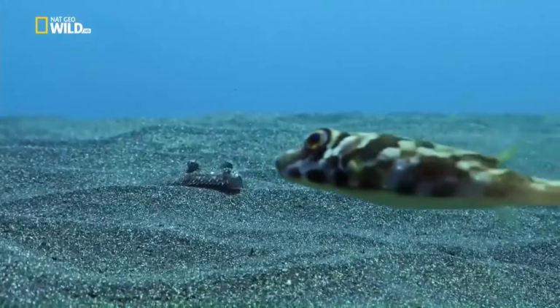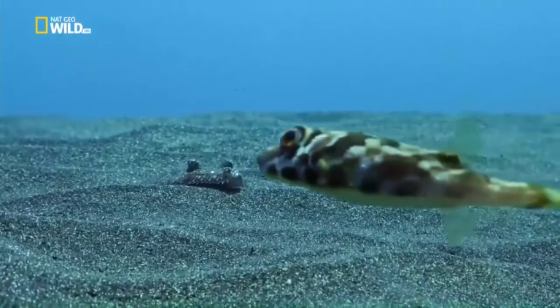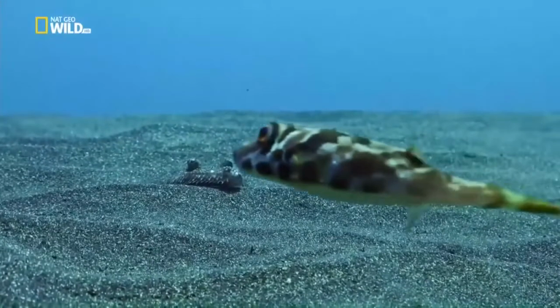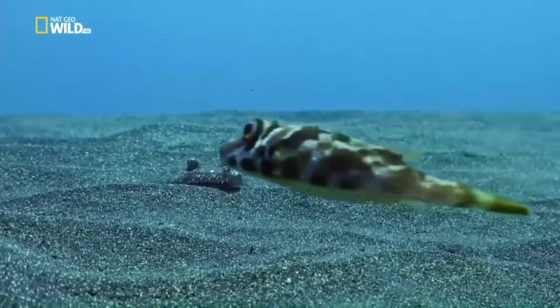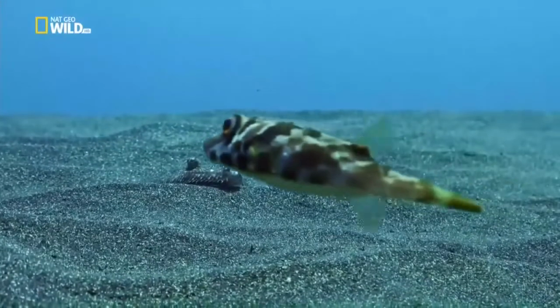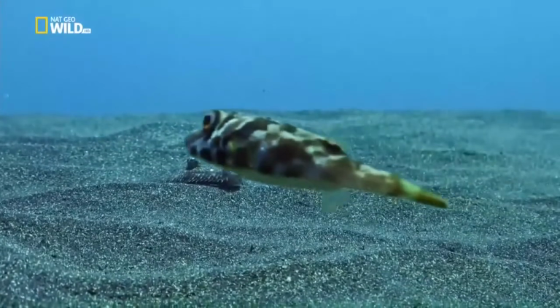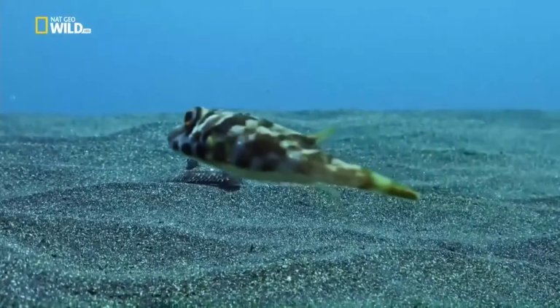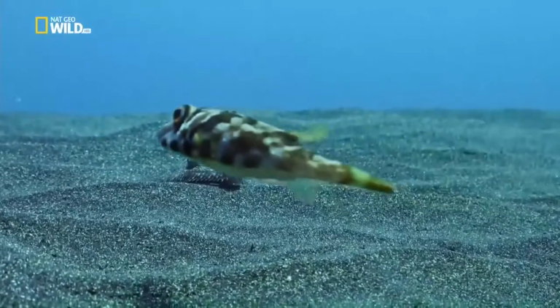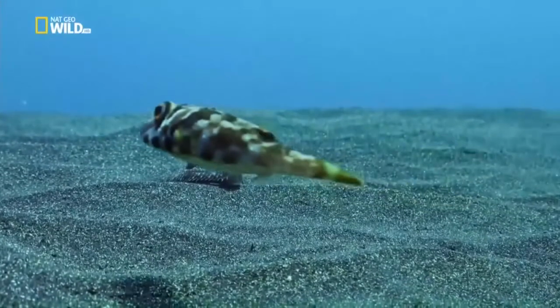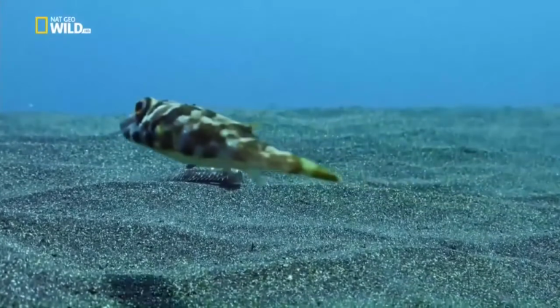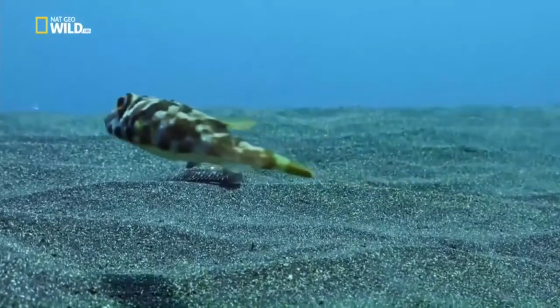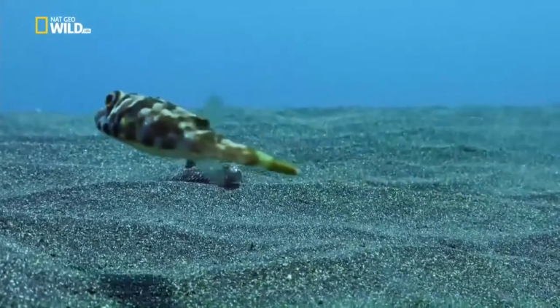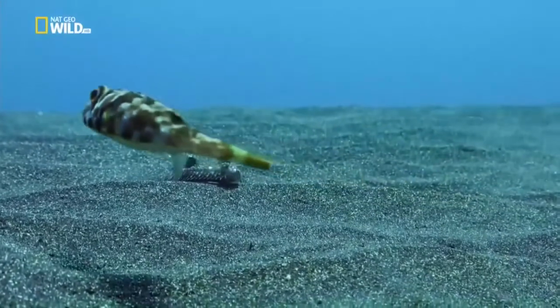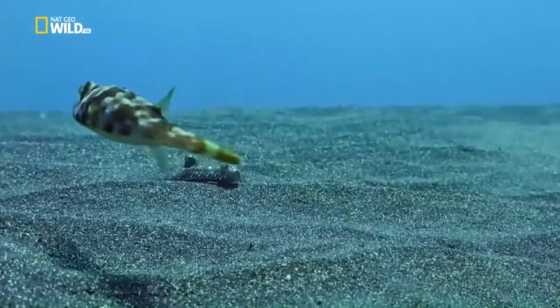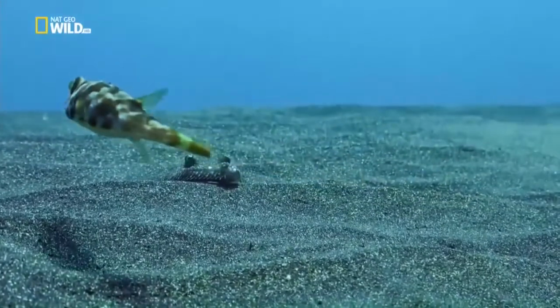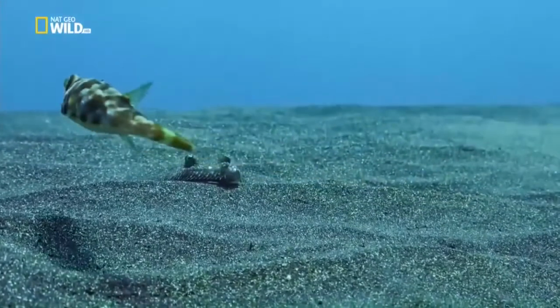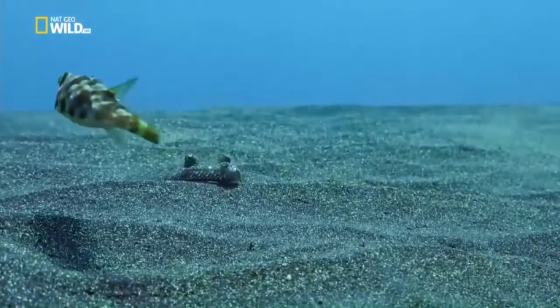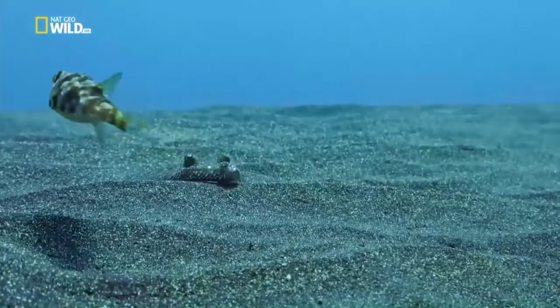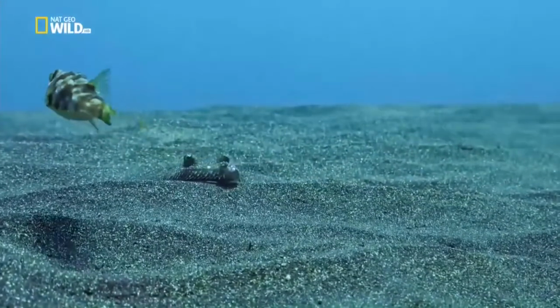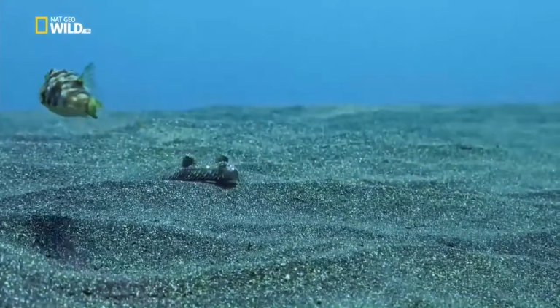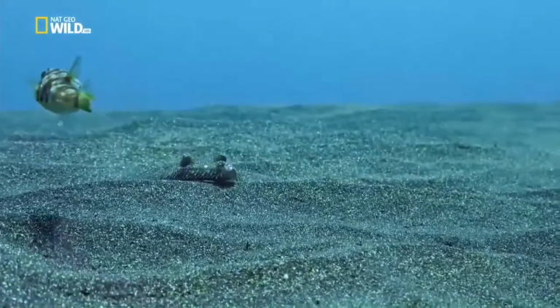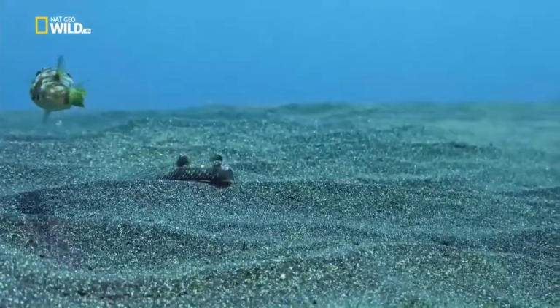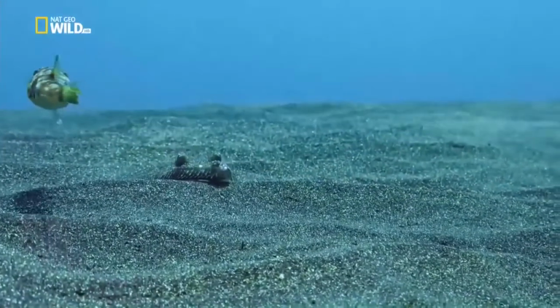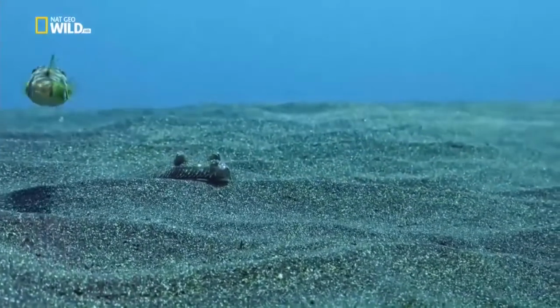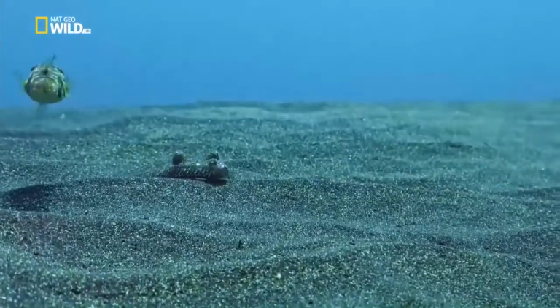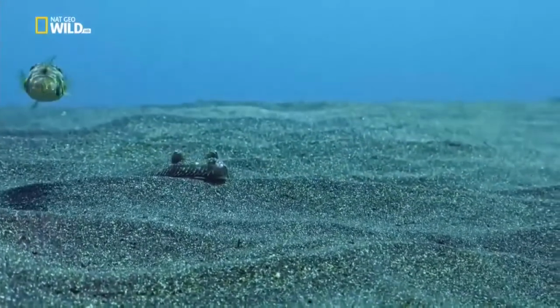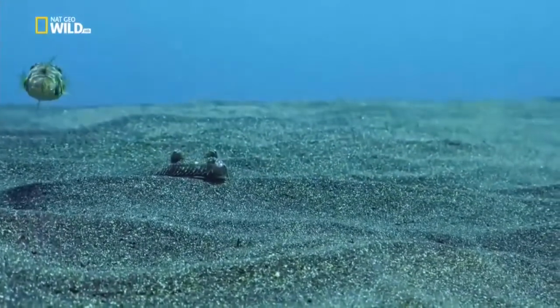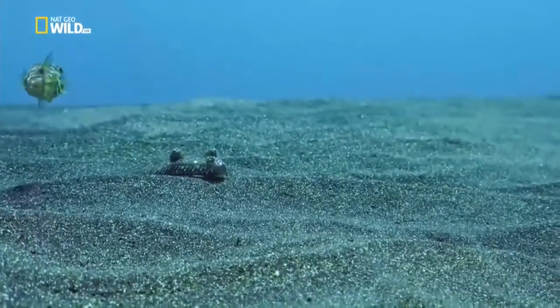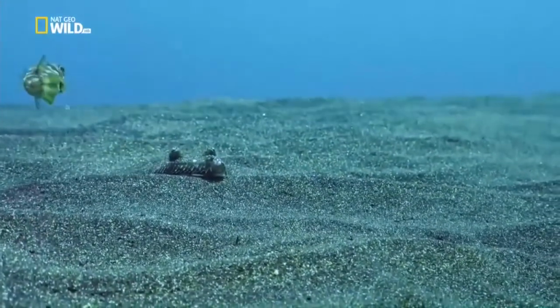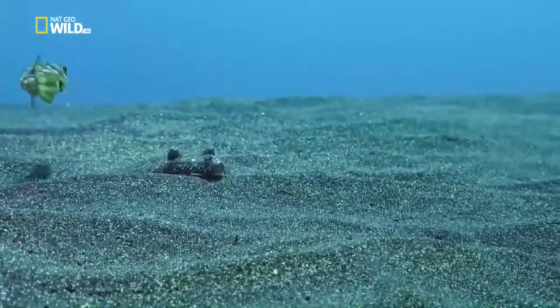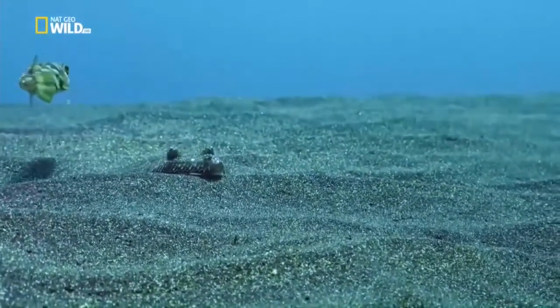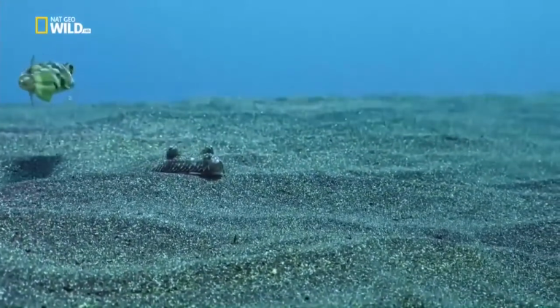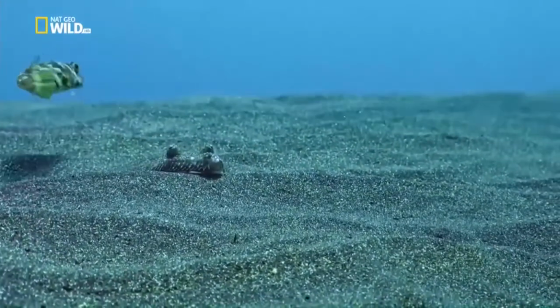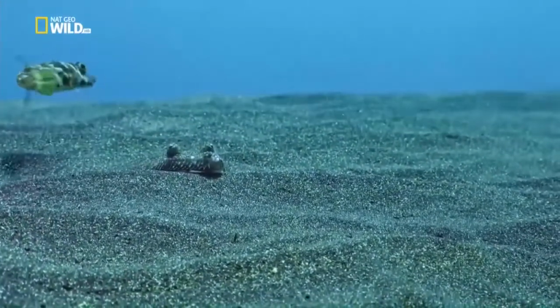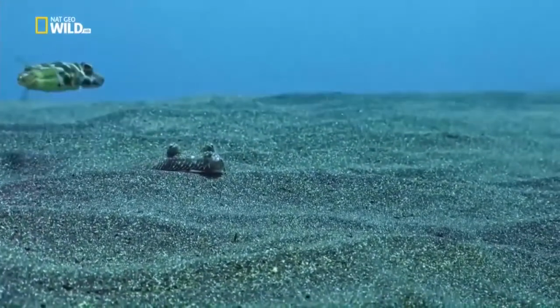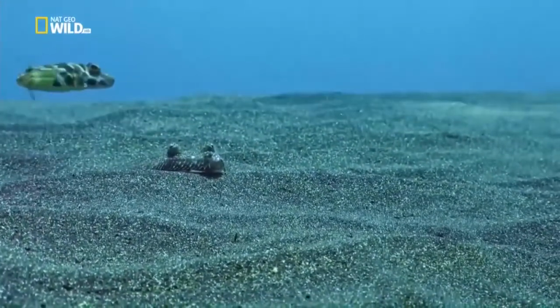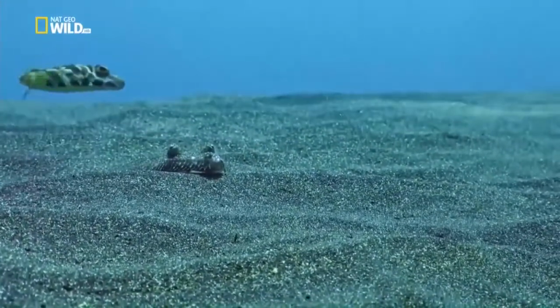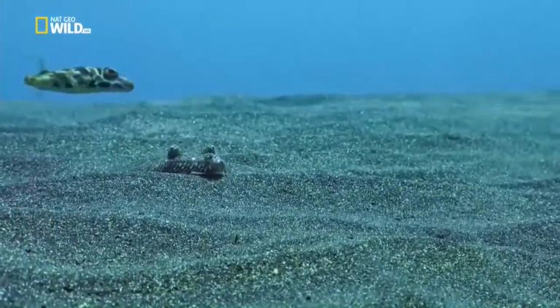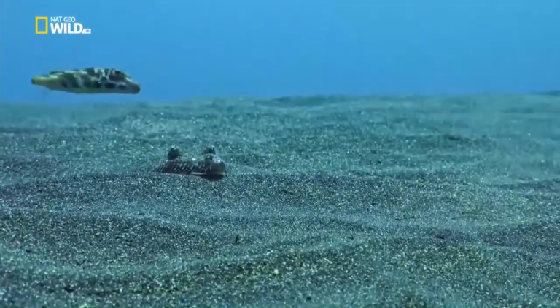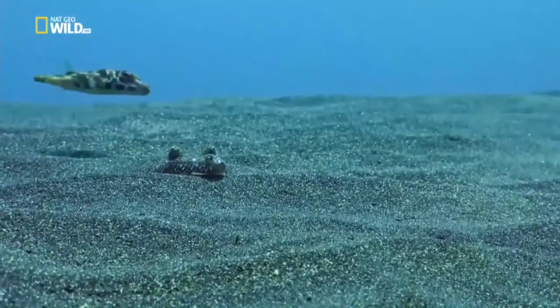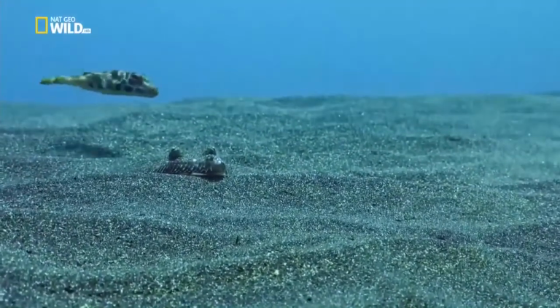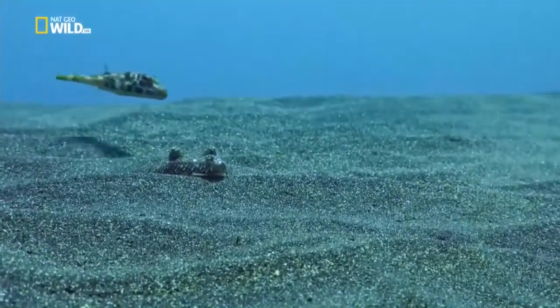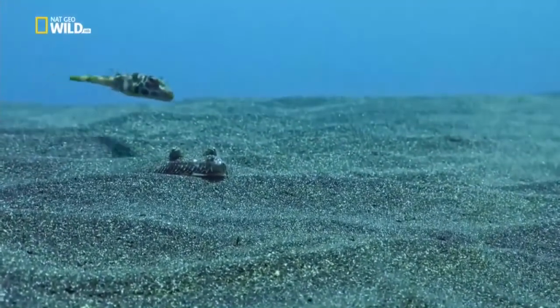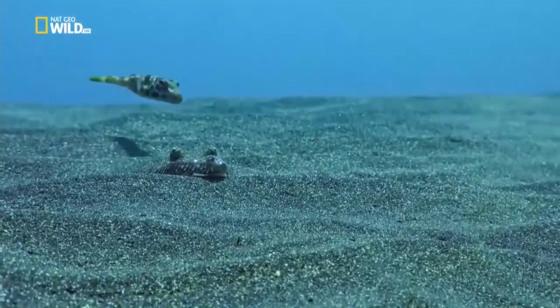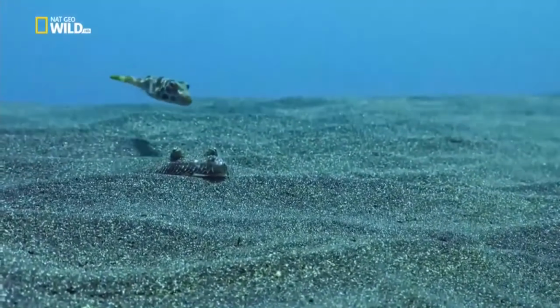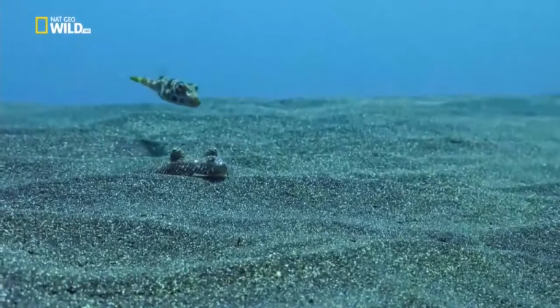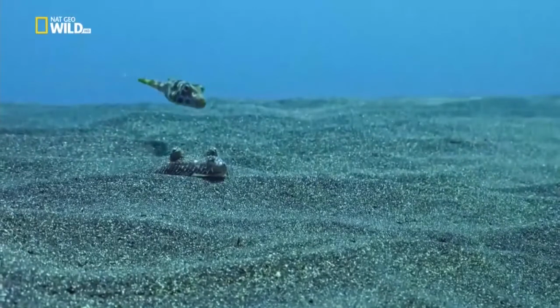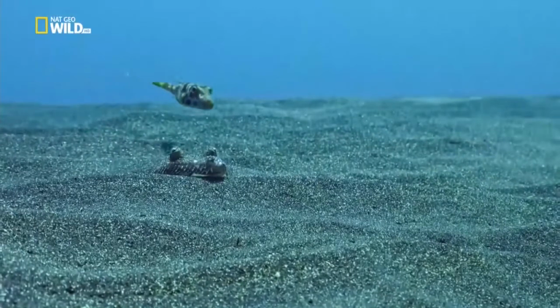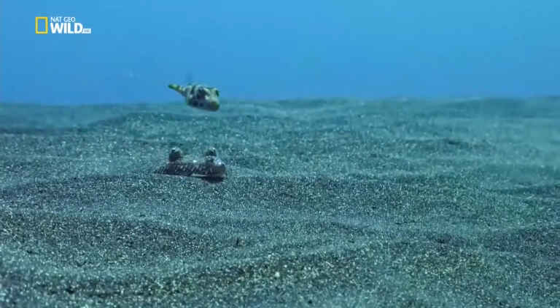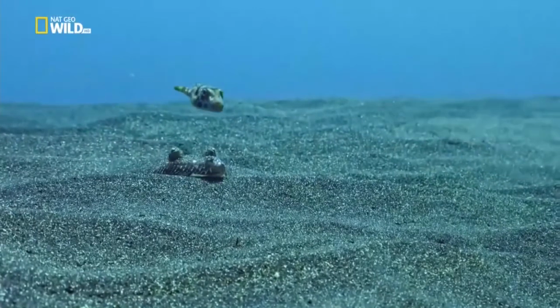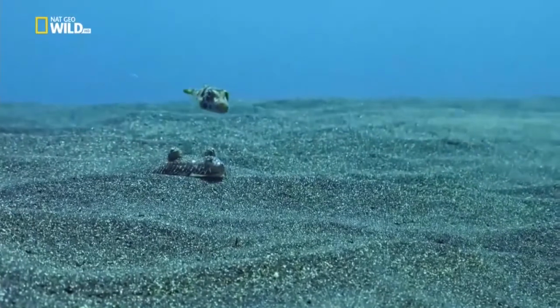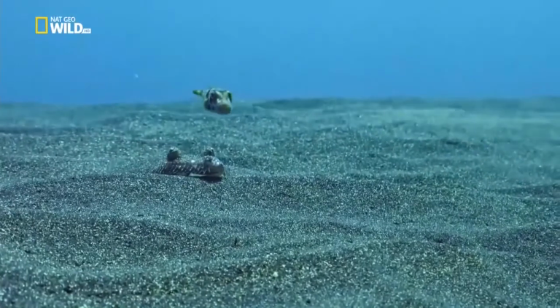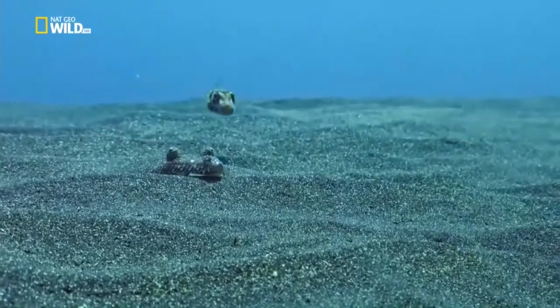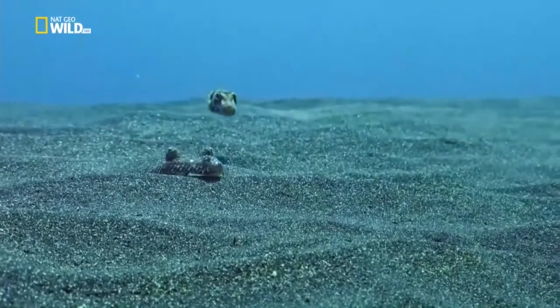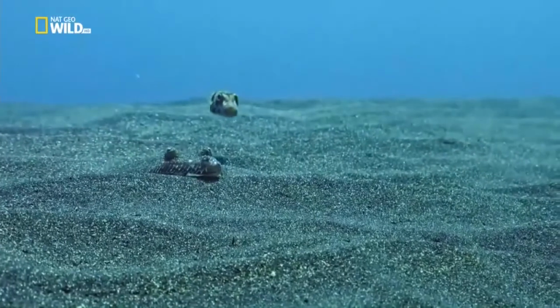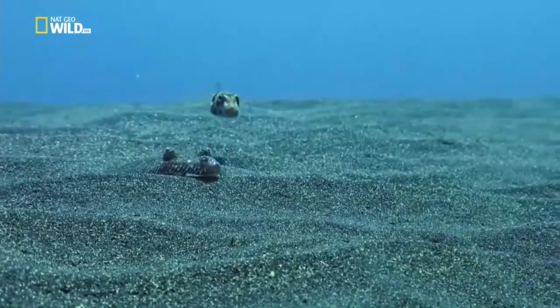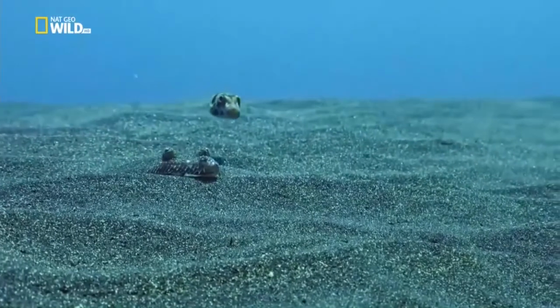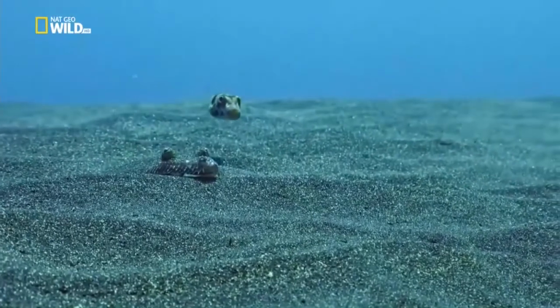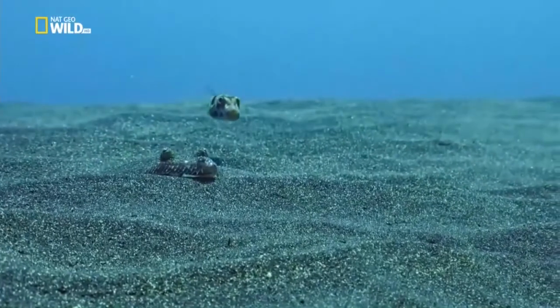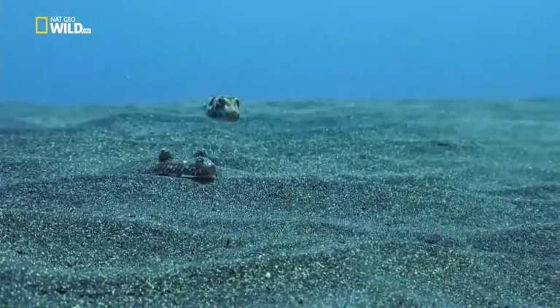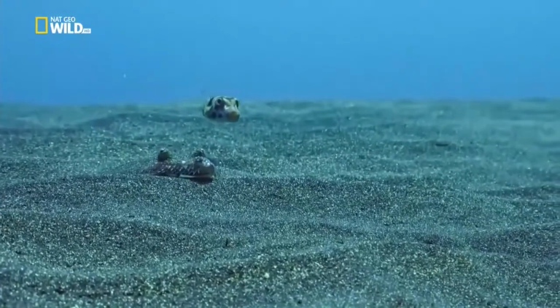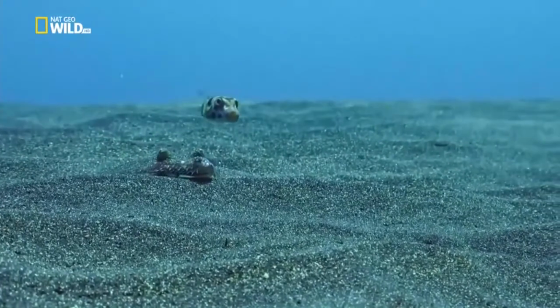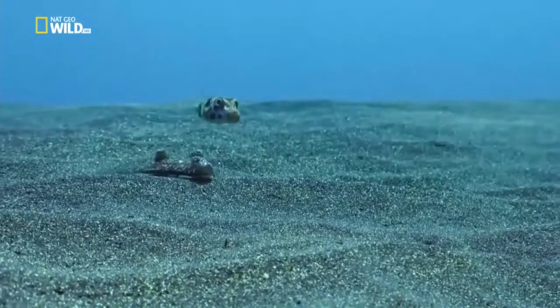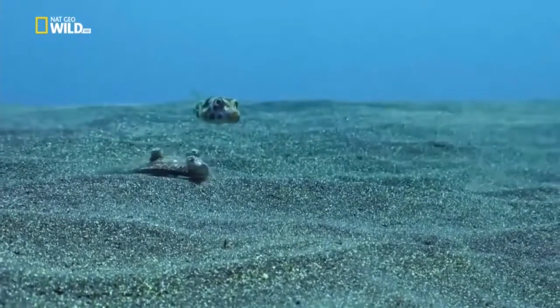Under the water, survival can depend on staying still - very still - like a wide-eyed flounder.